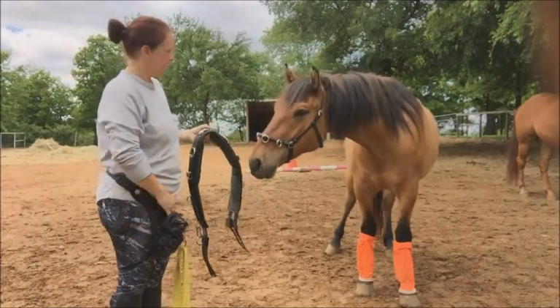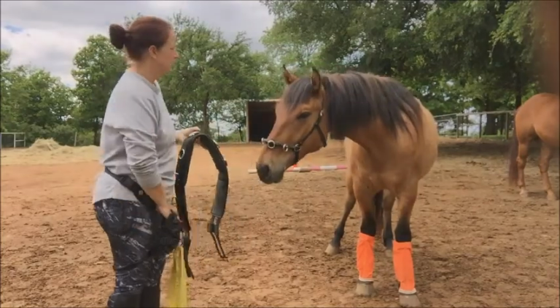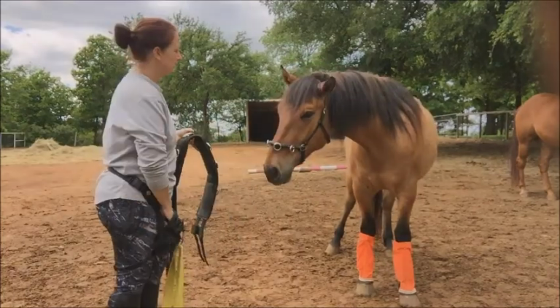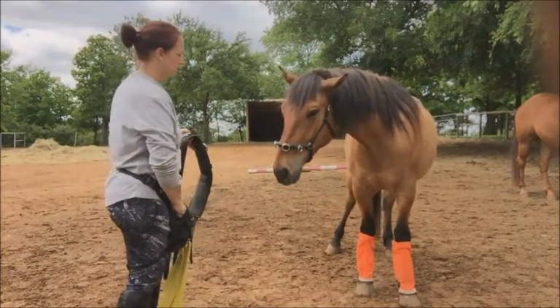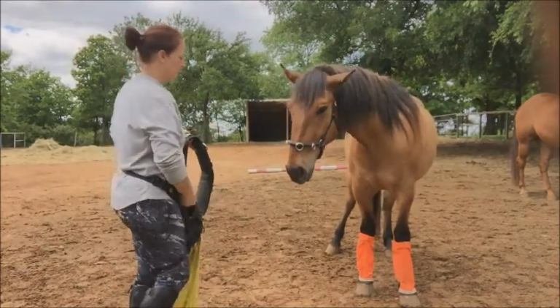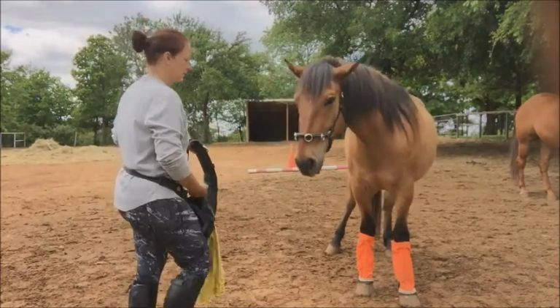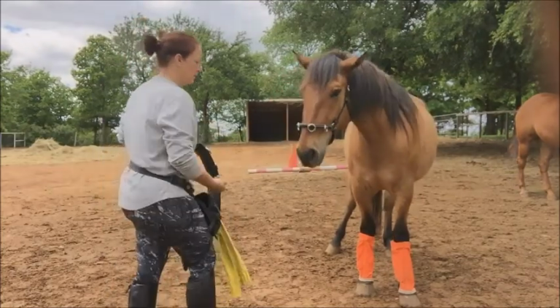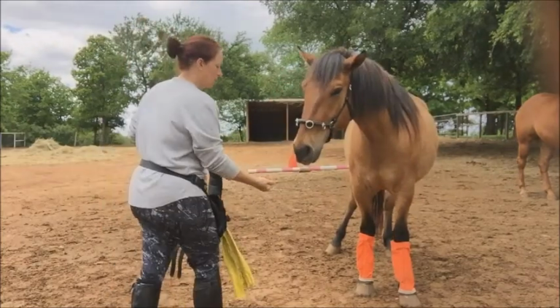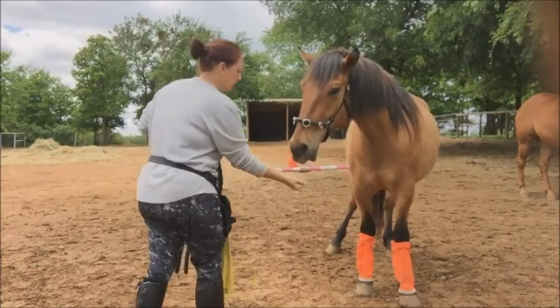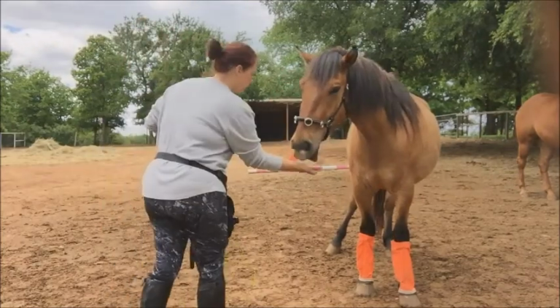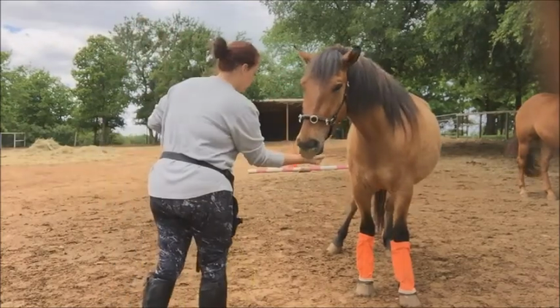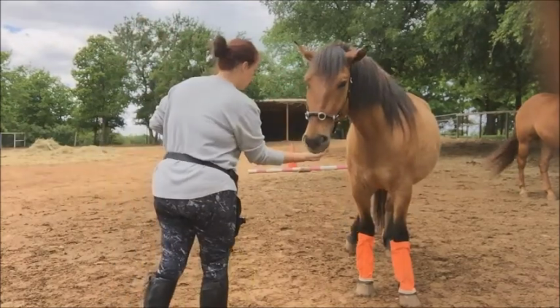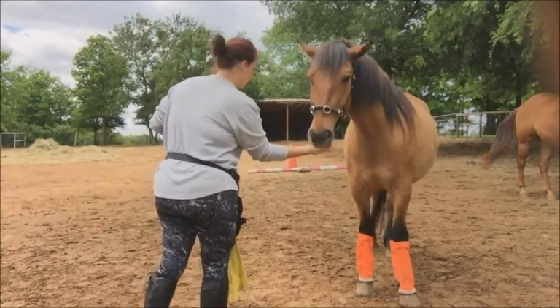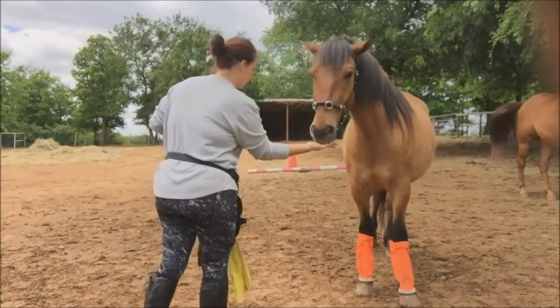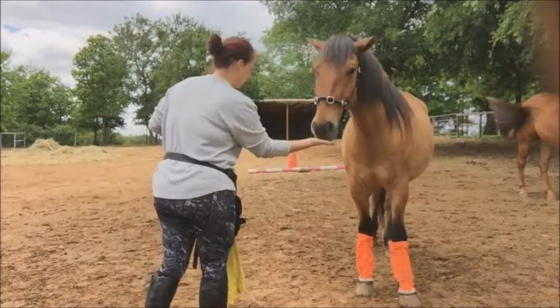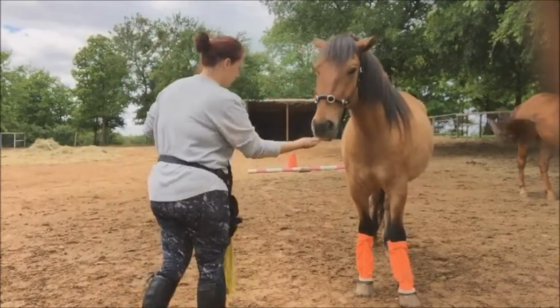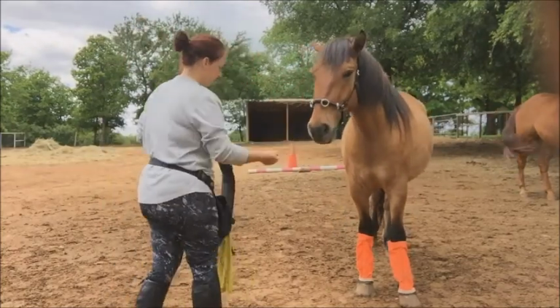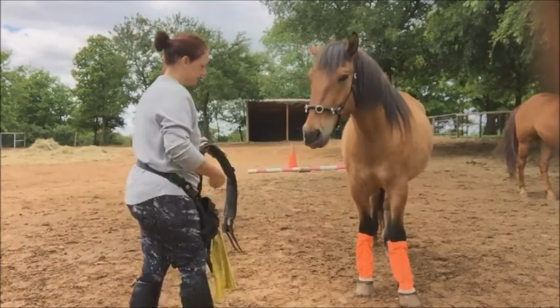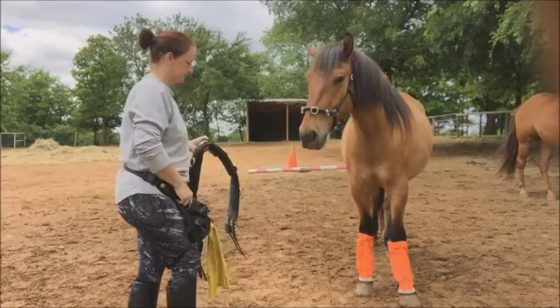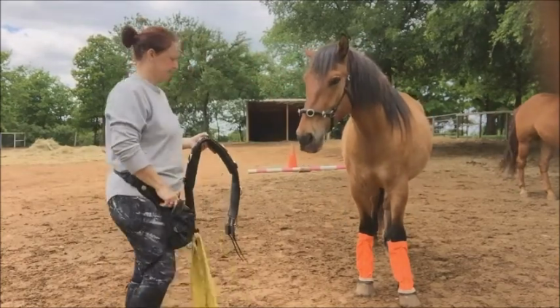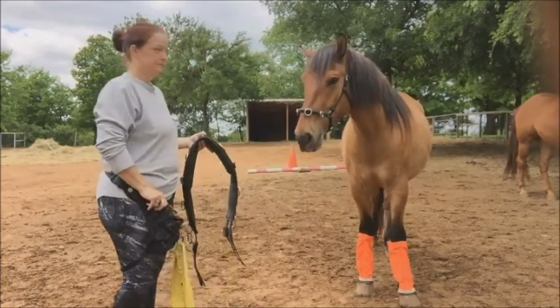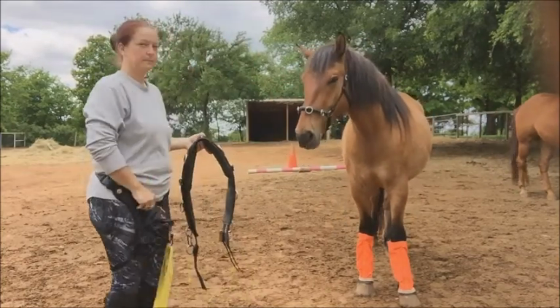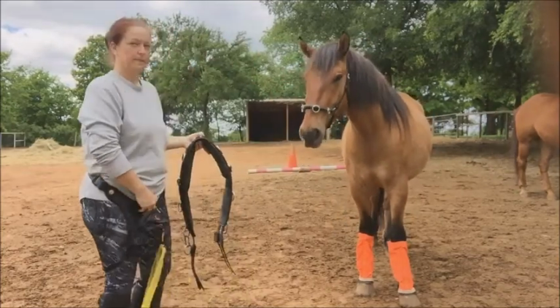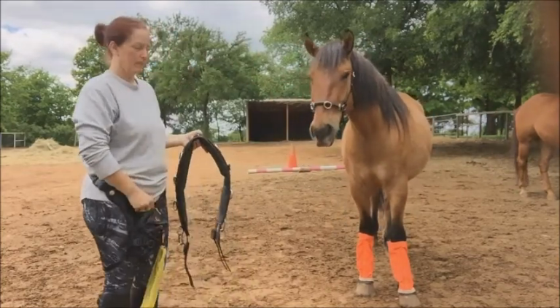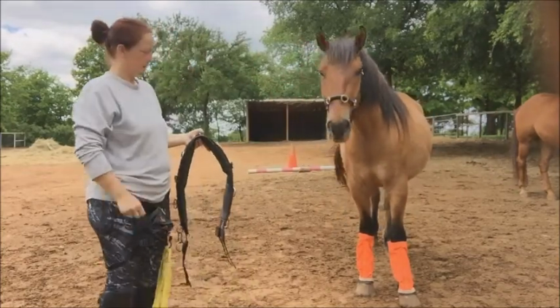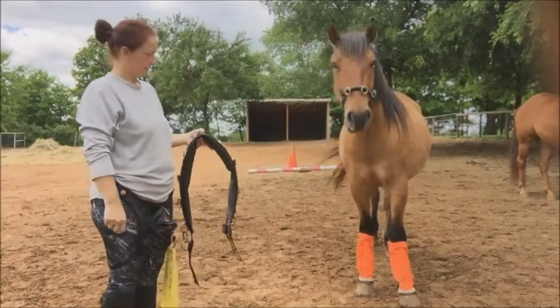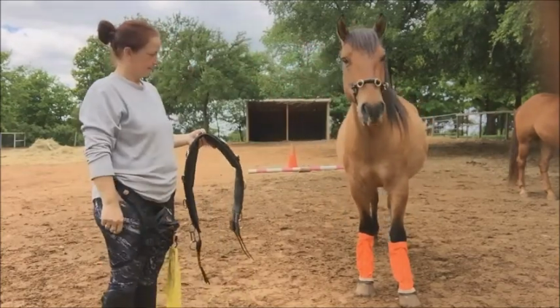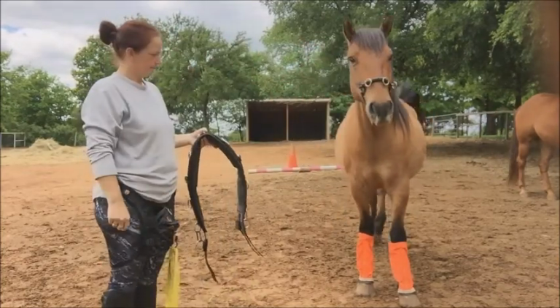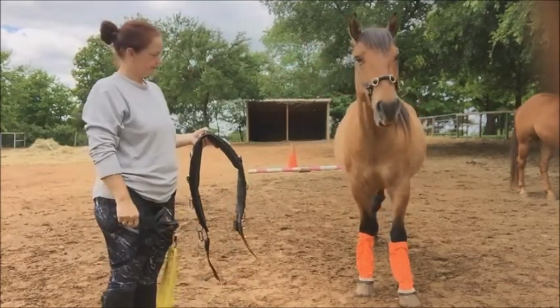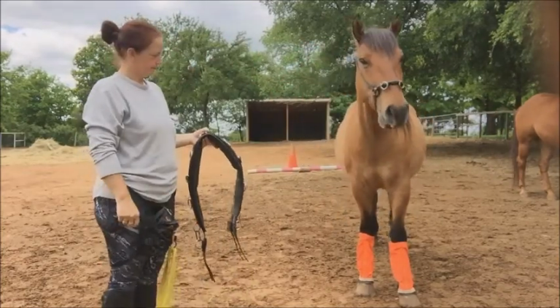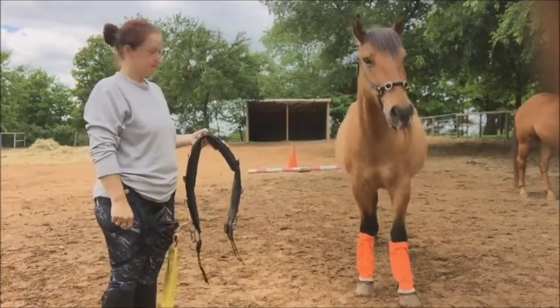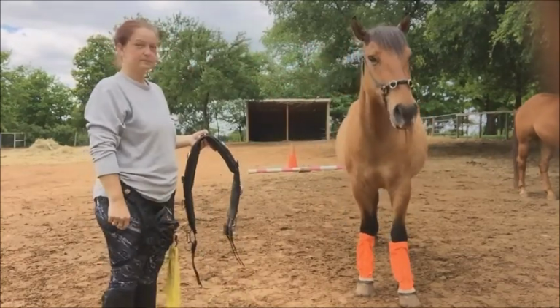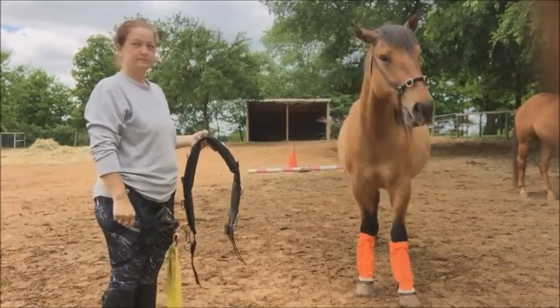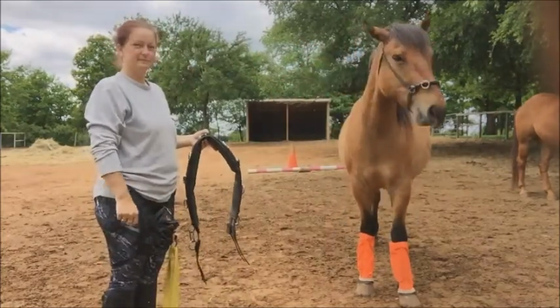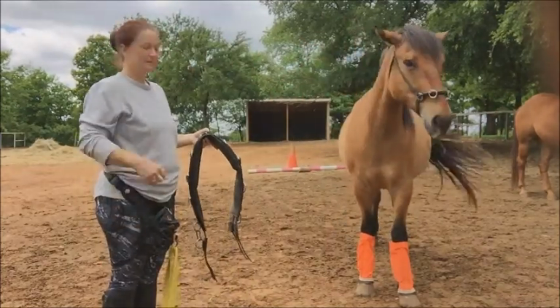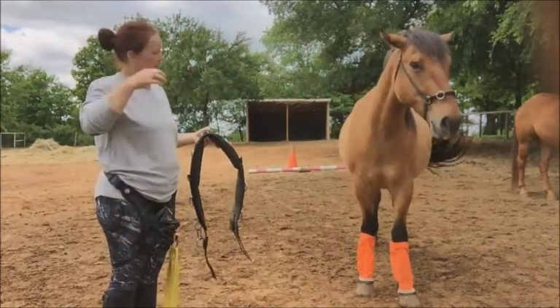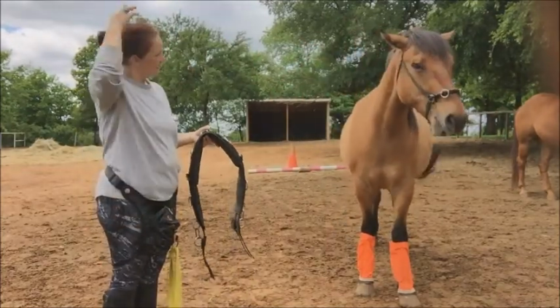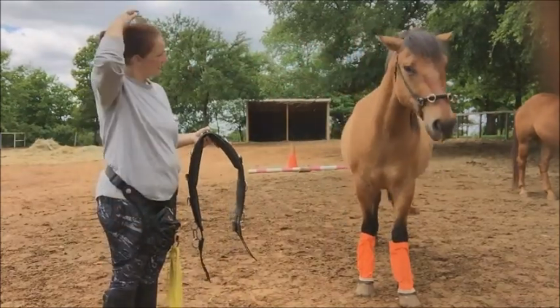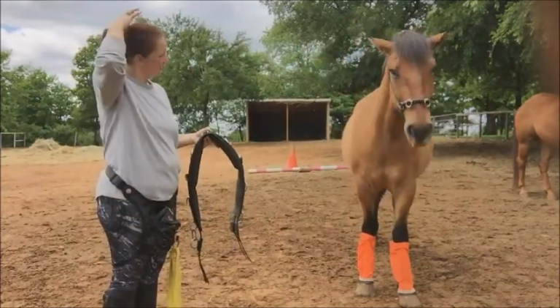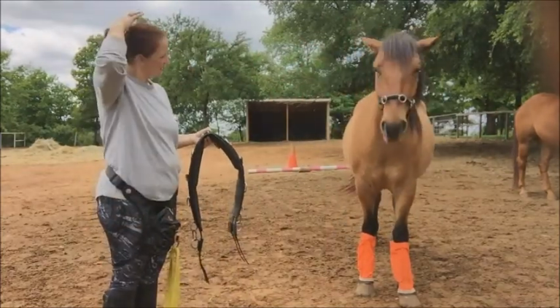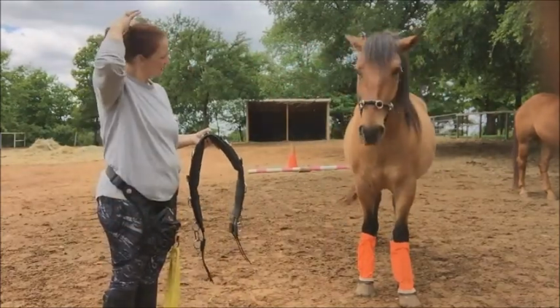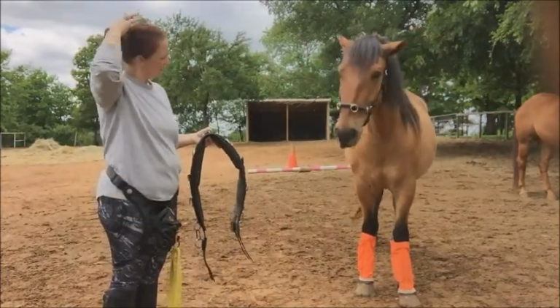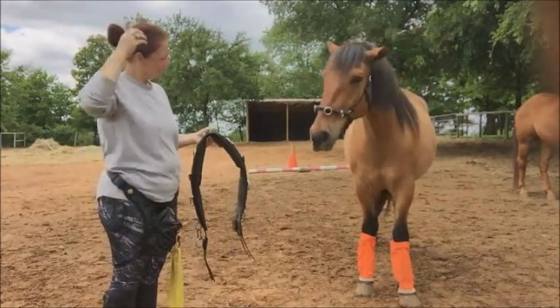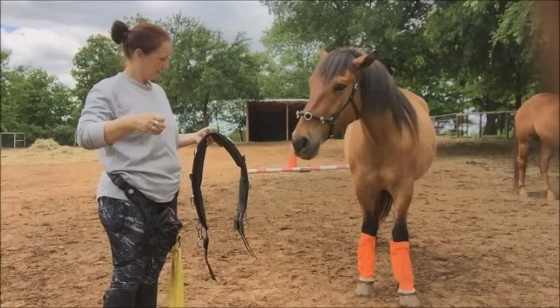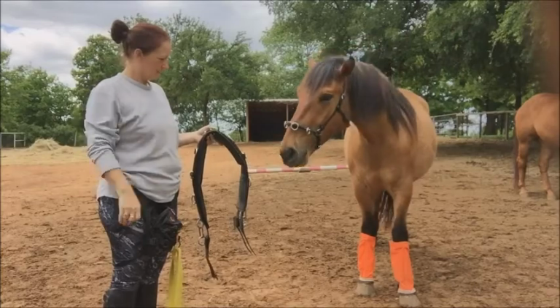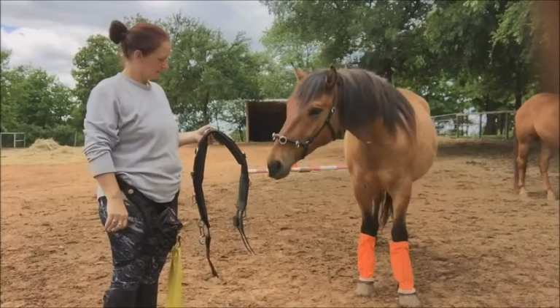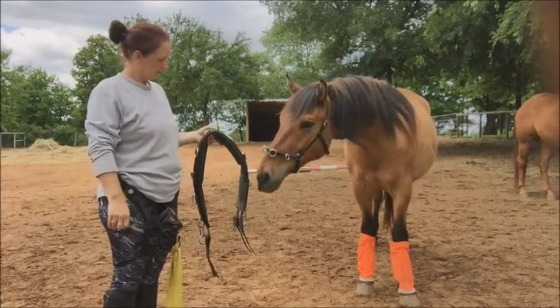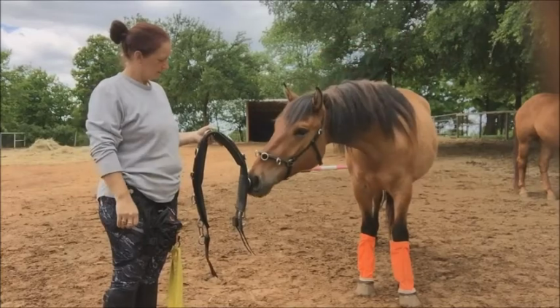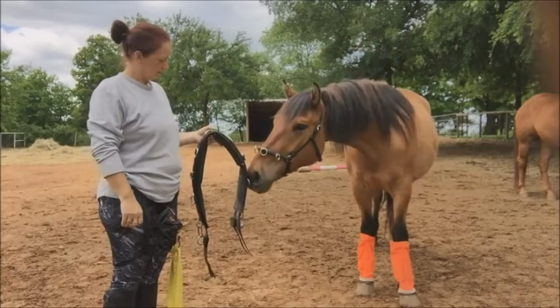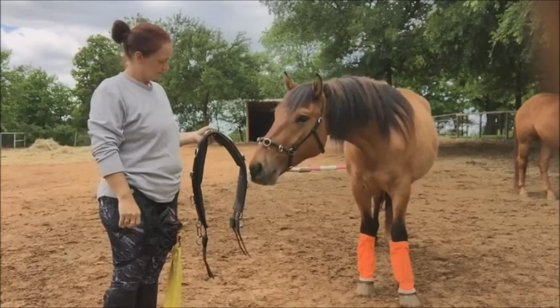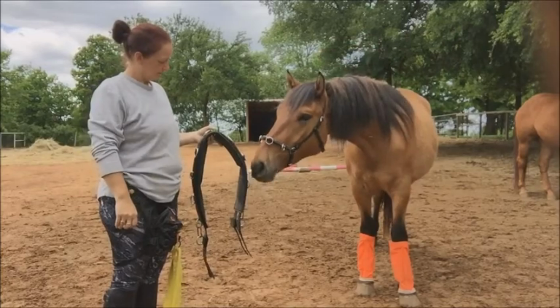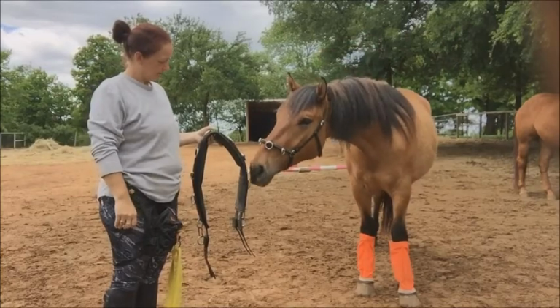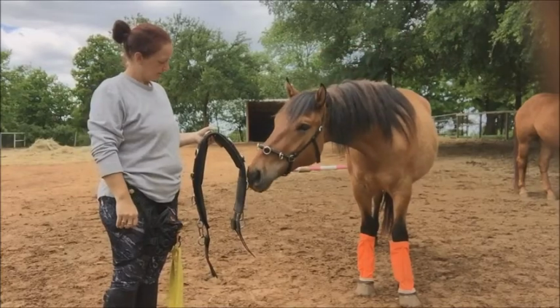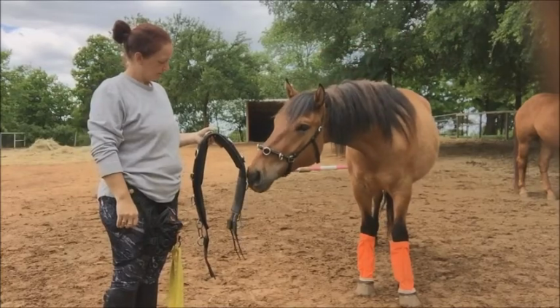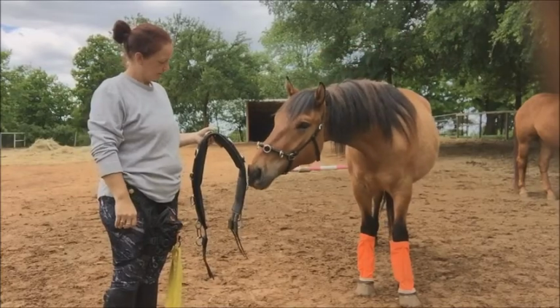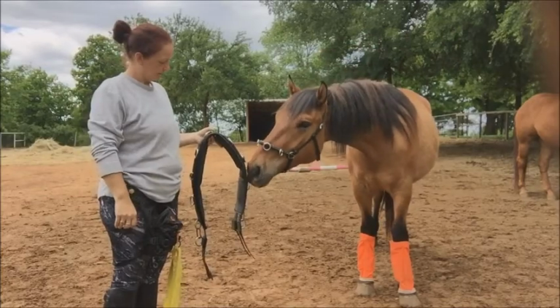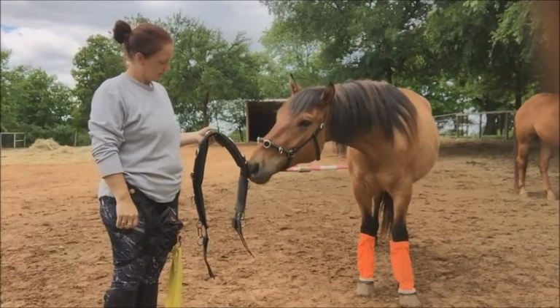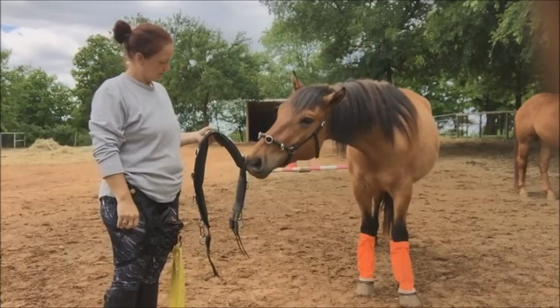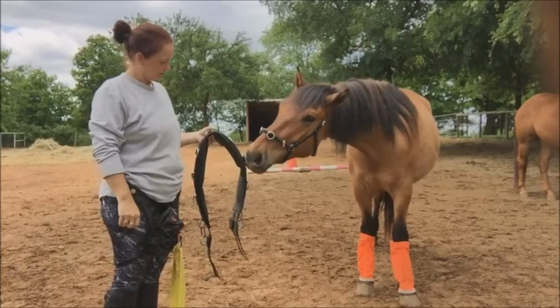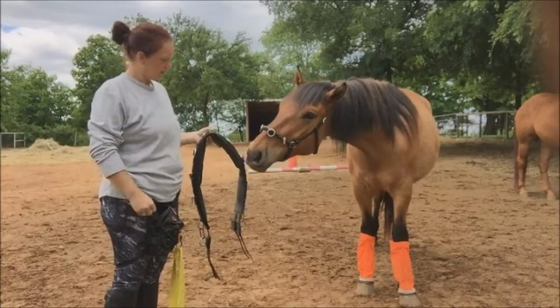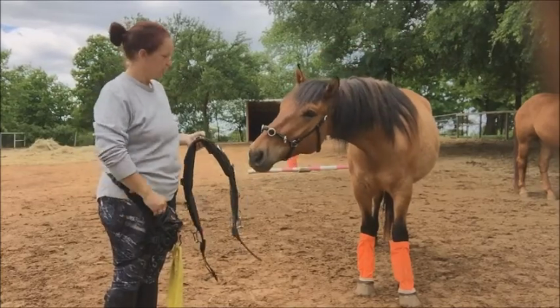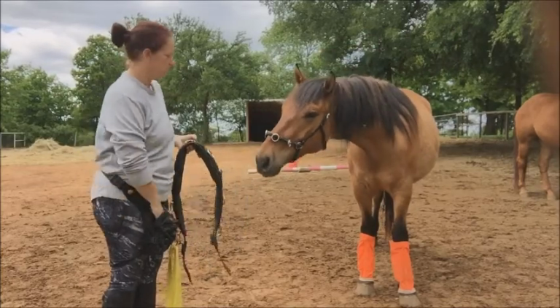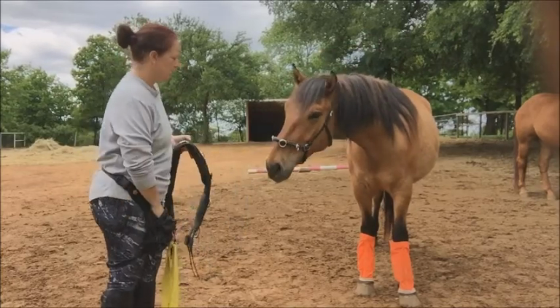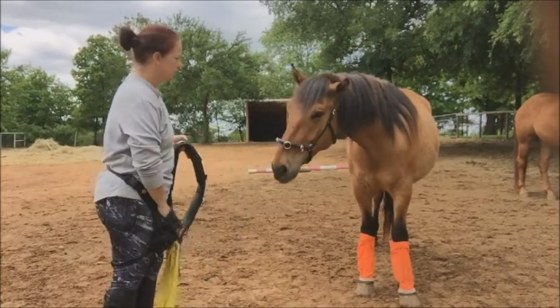Letting him sniff it, smell it, and listen to how the sound of the rings are on top of it.